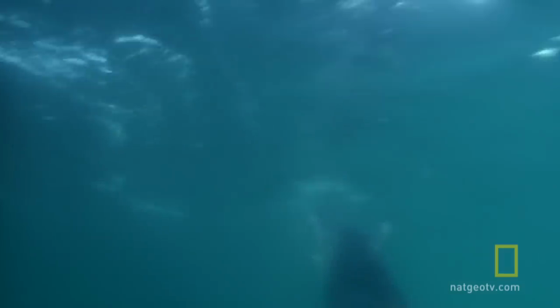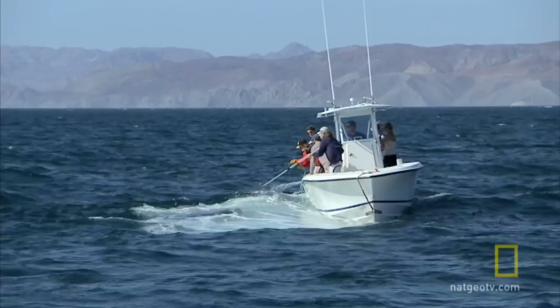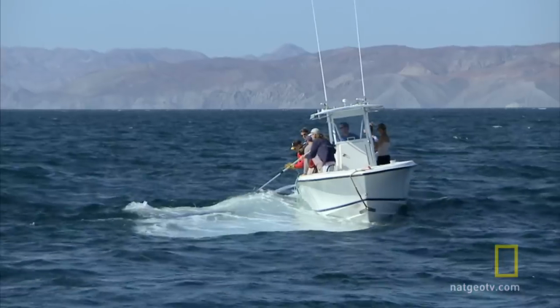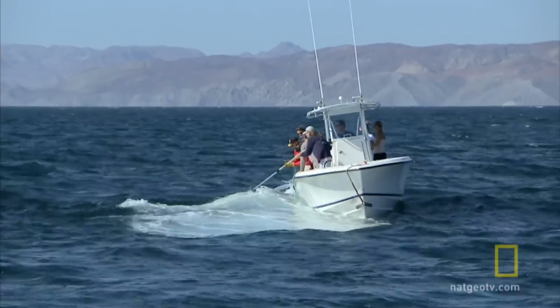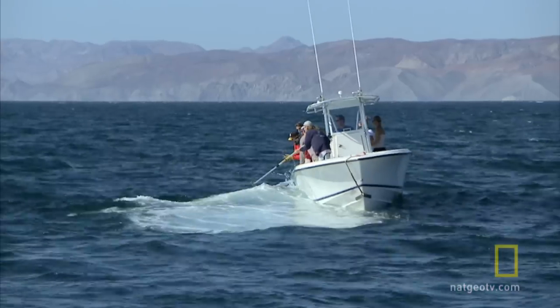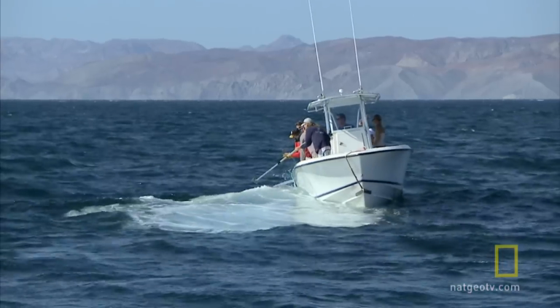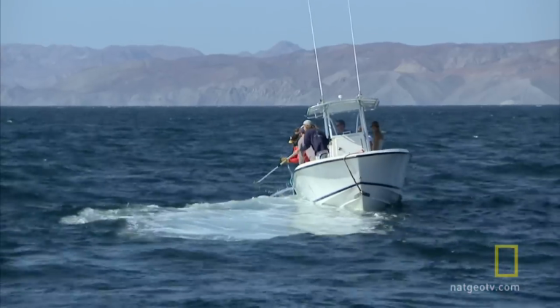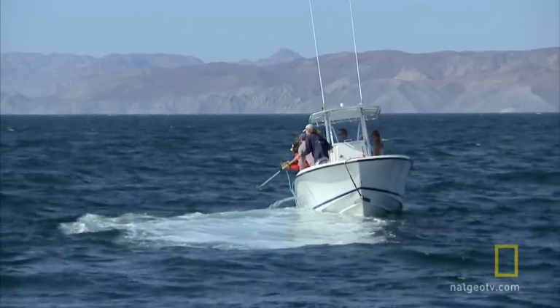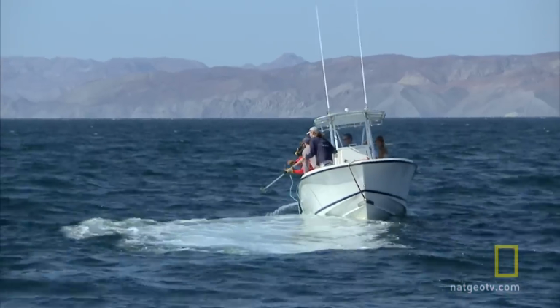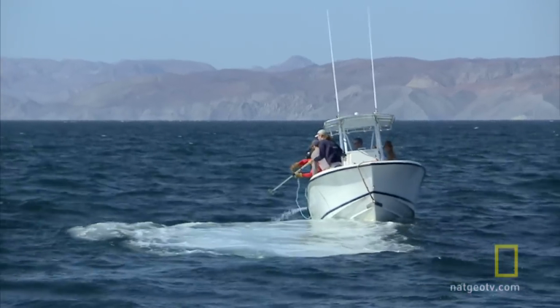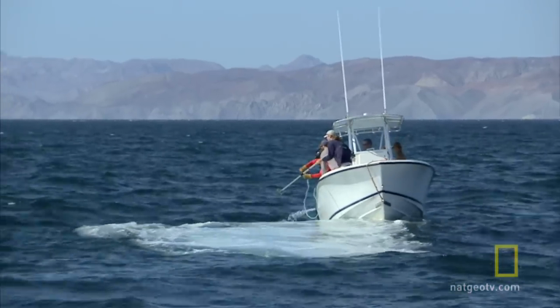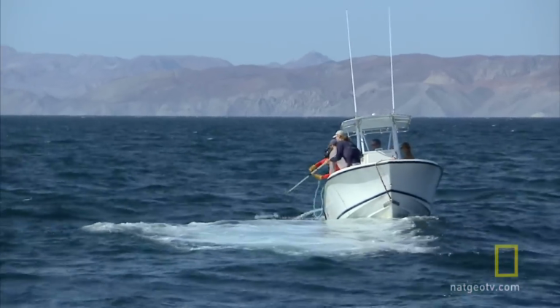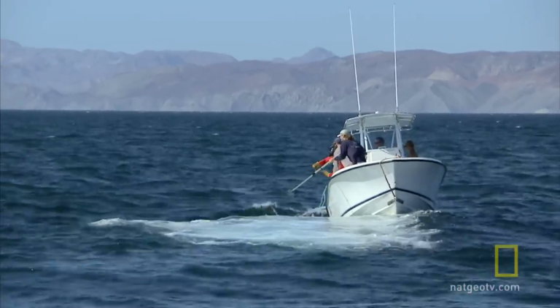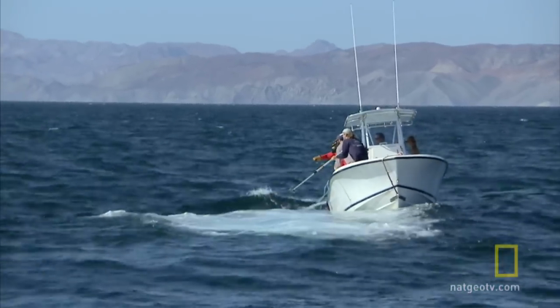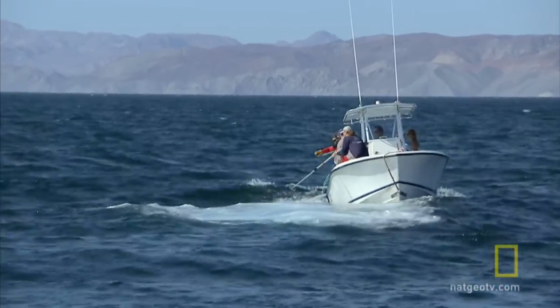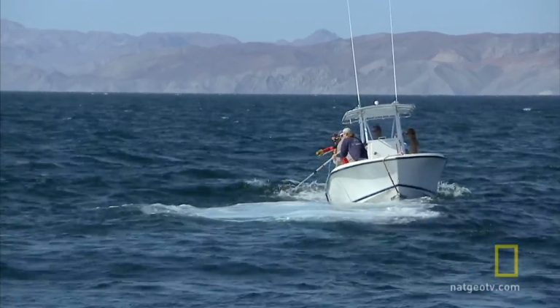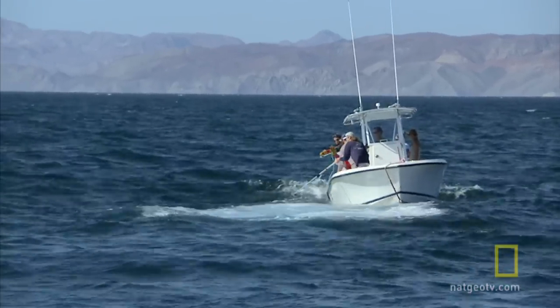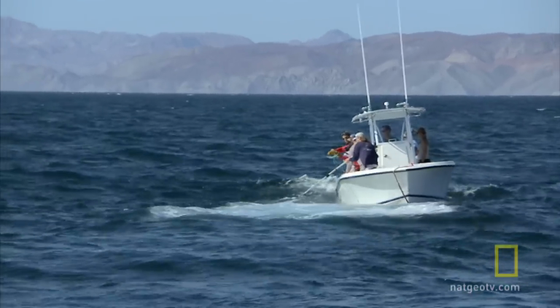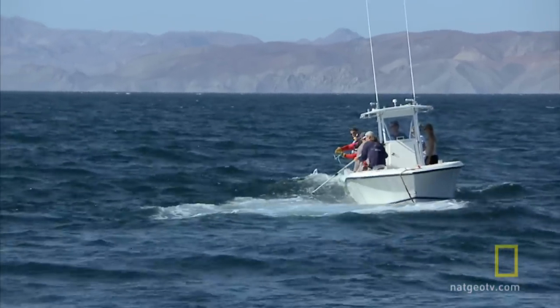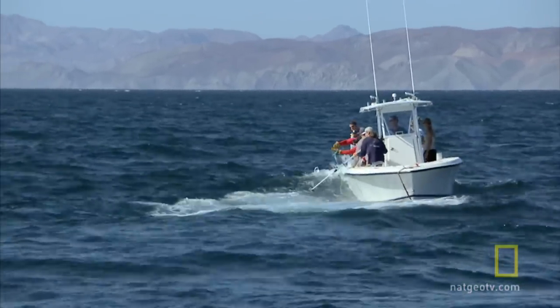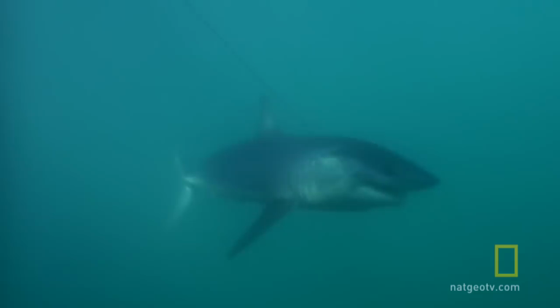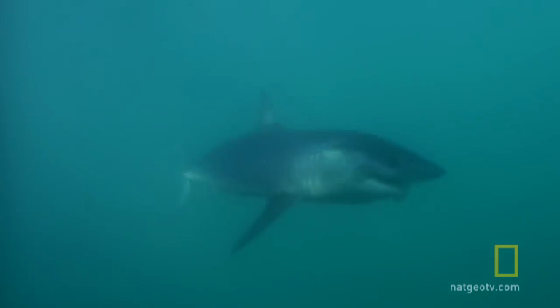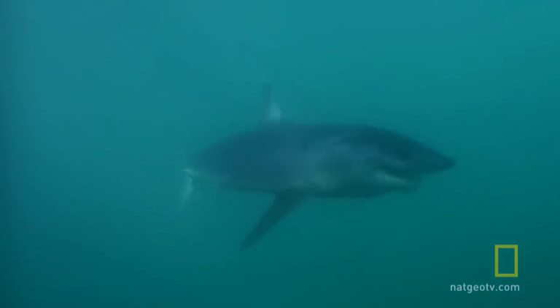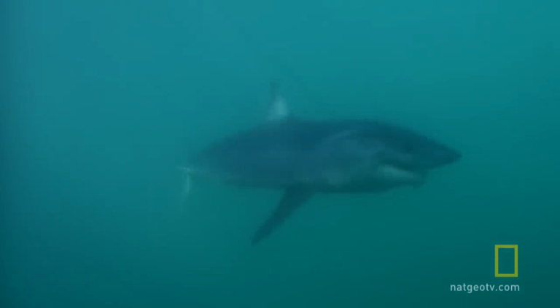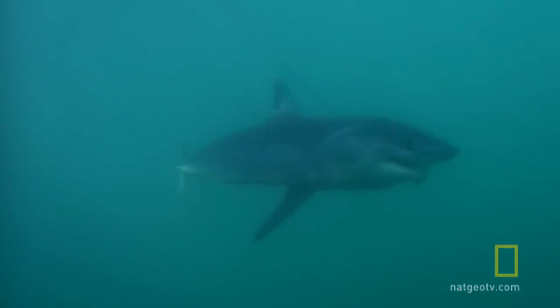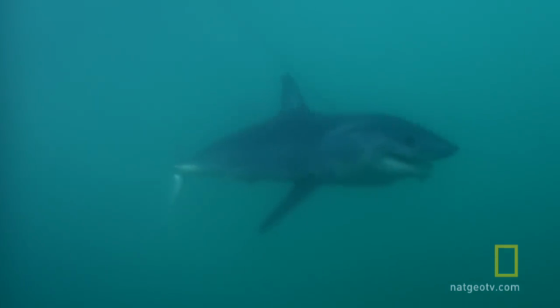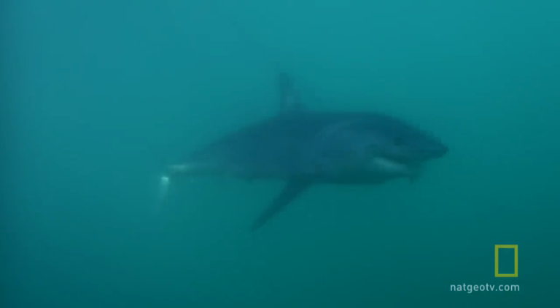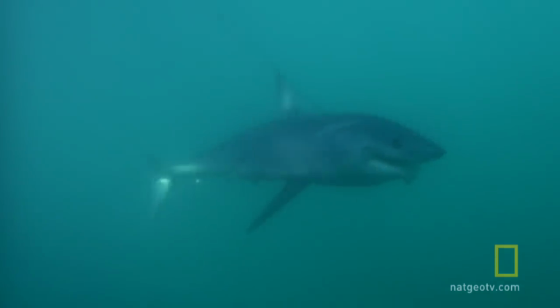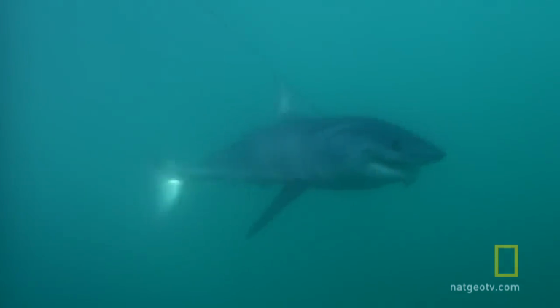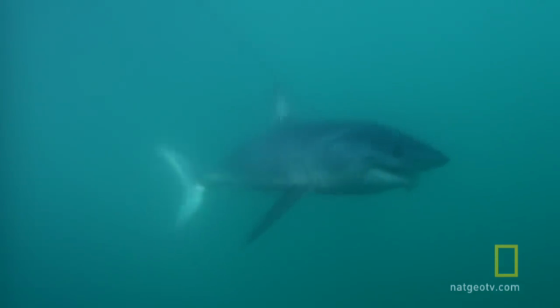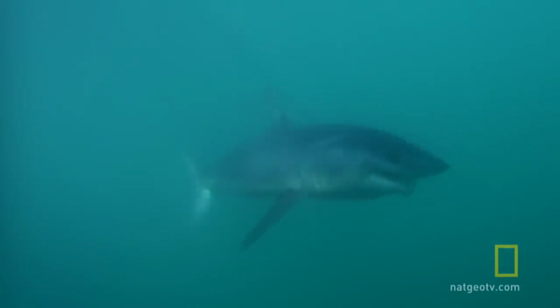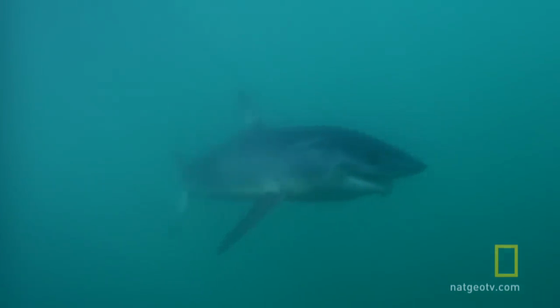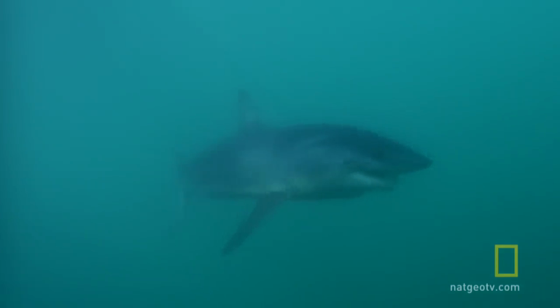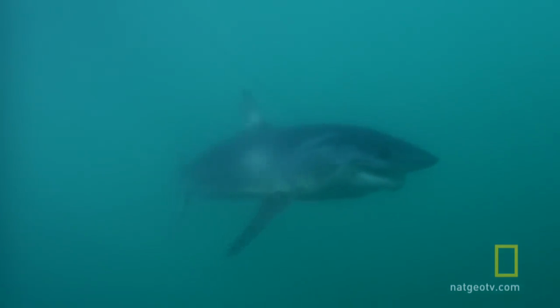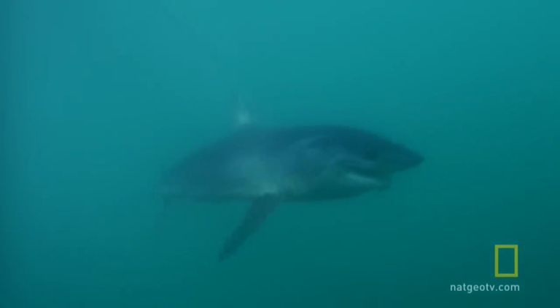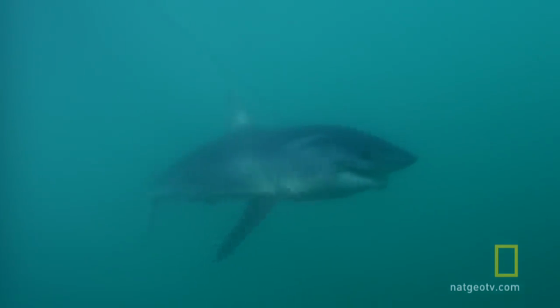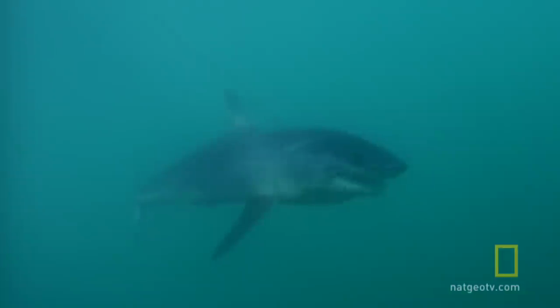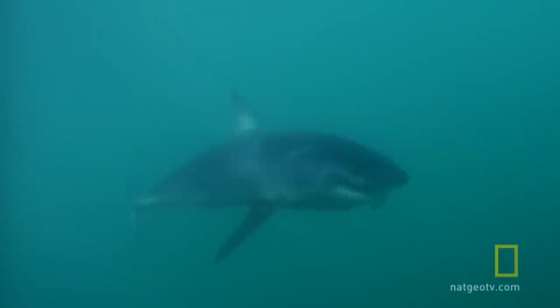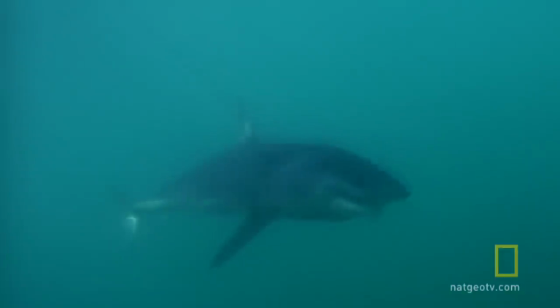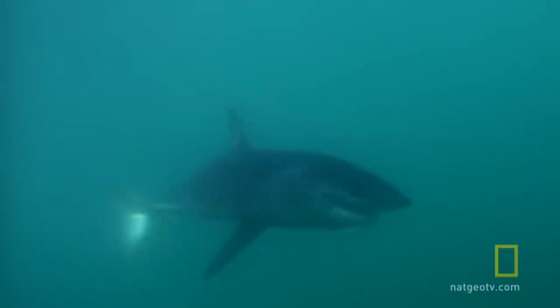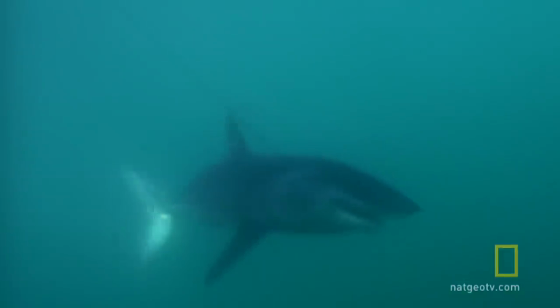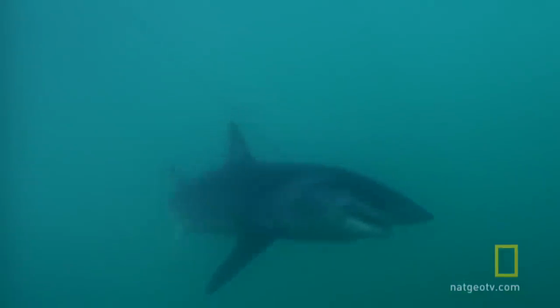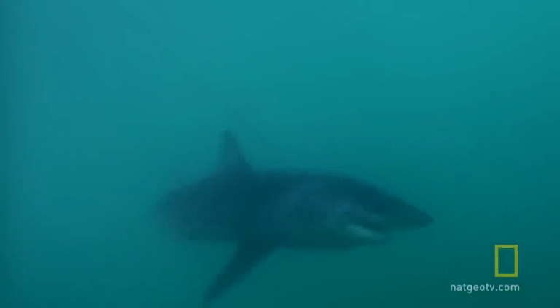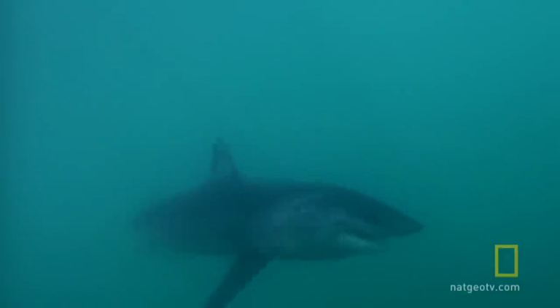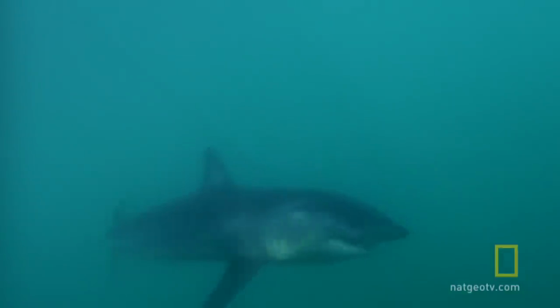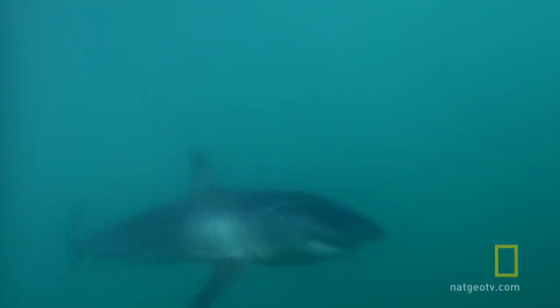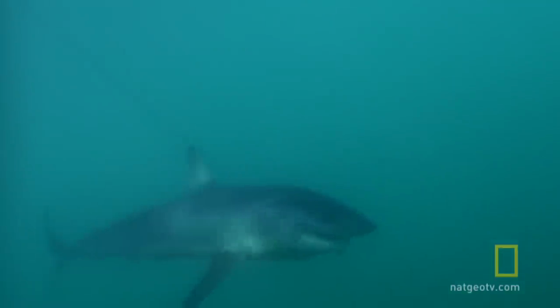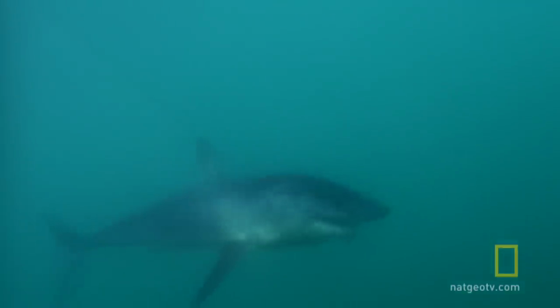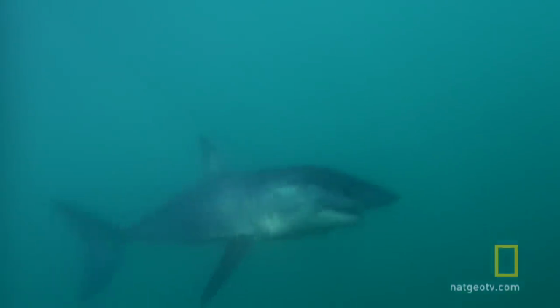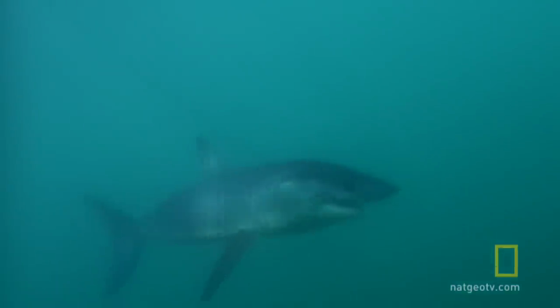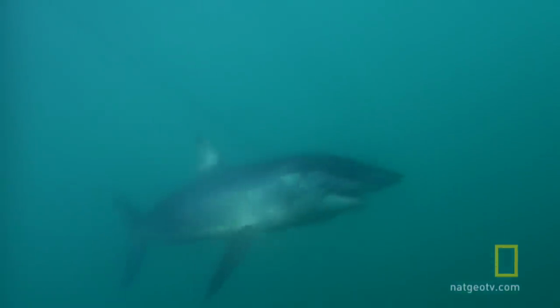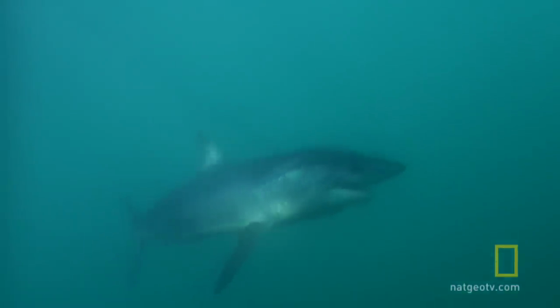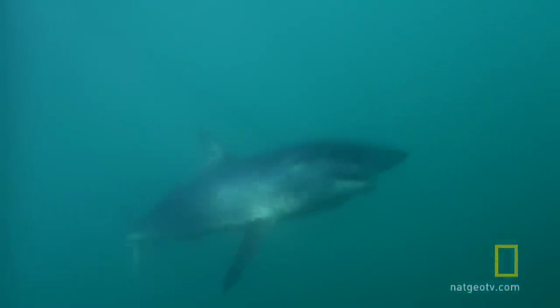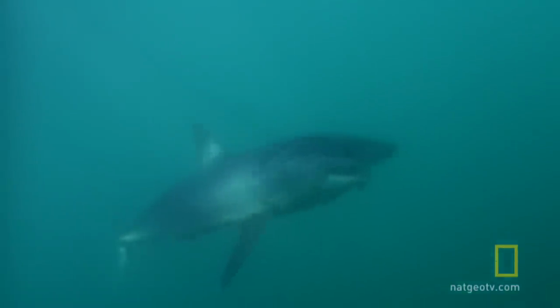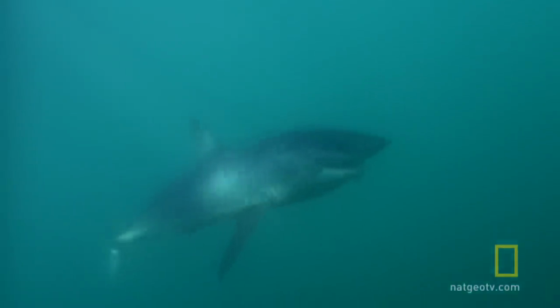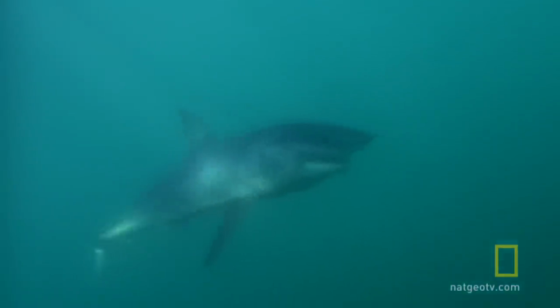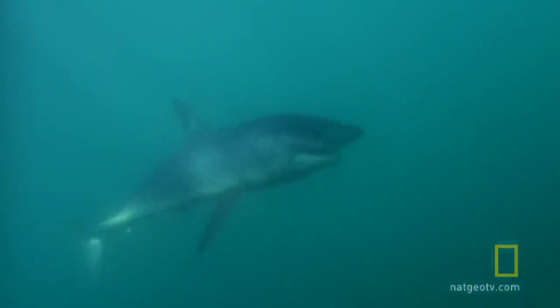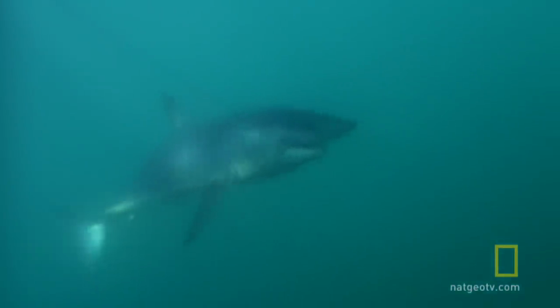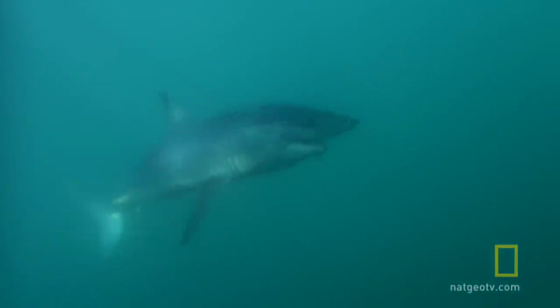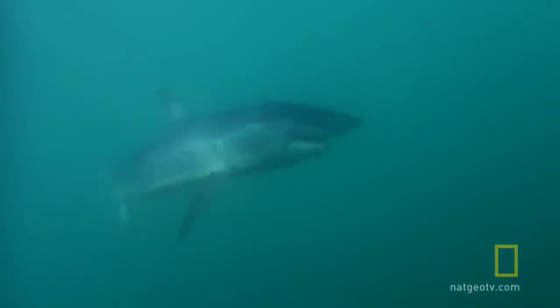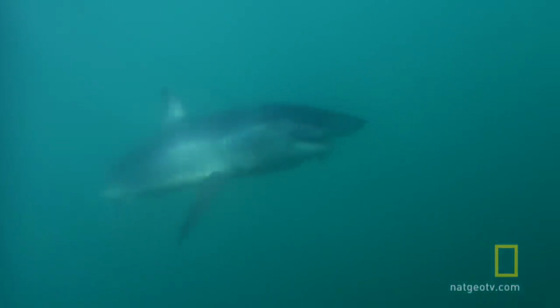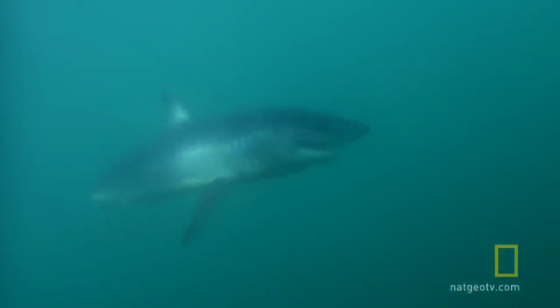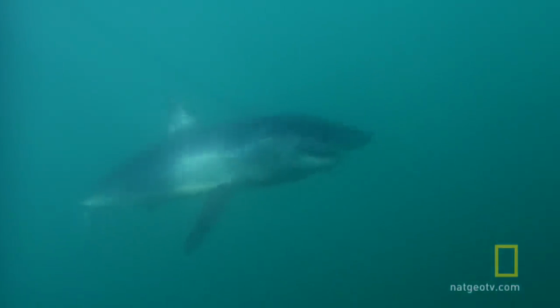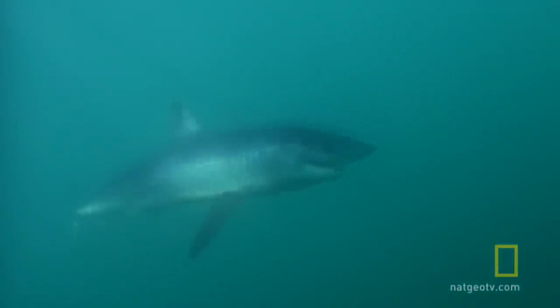All right, now we got the thing right where we want. Perfect little size. And that little stomach may hold a monster.